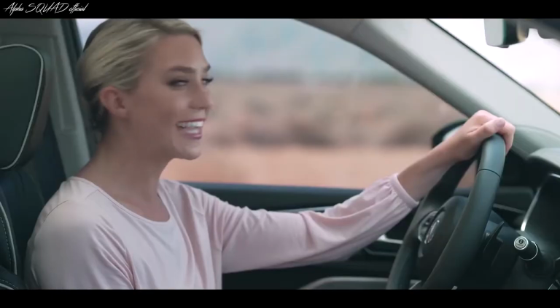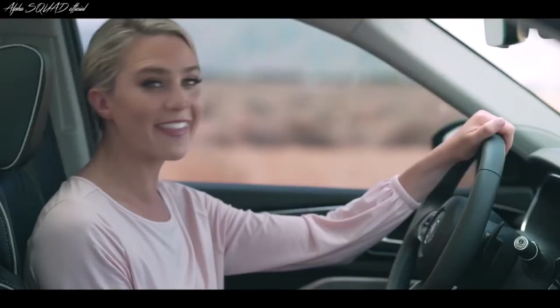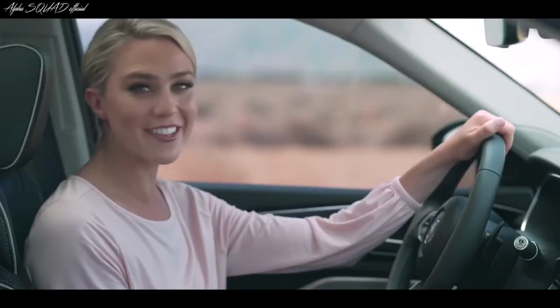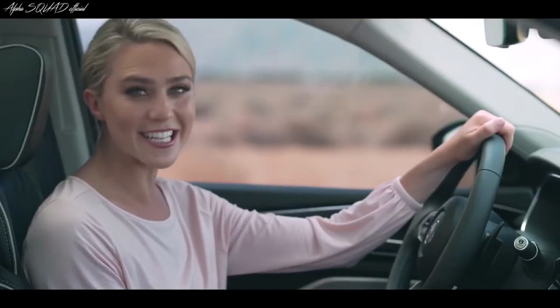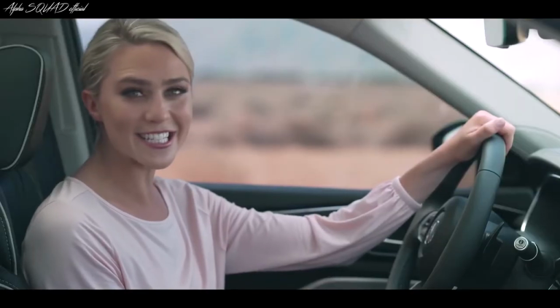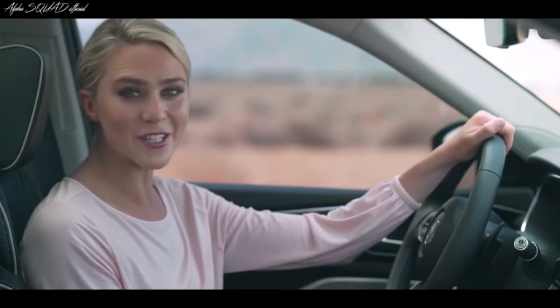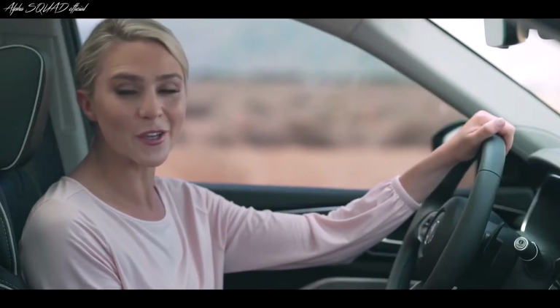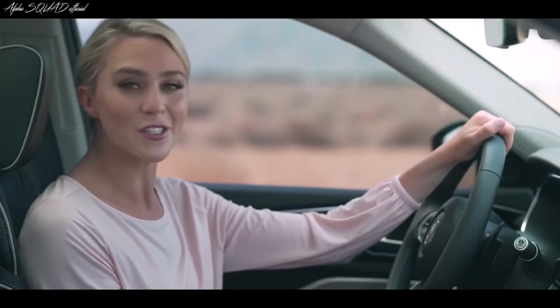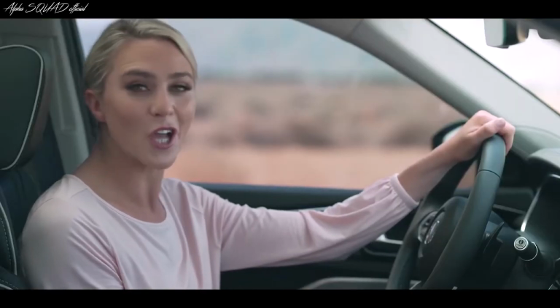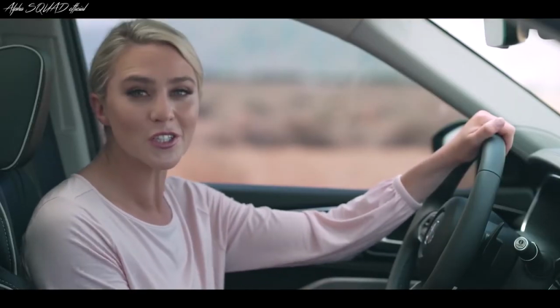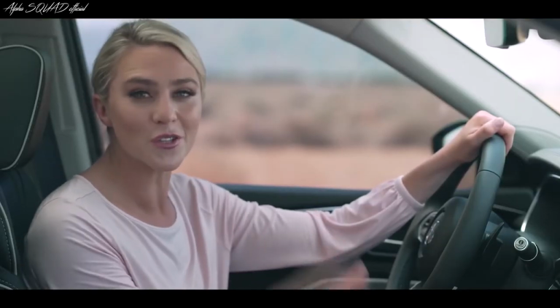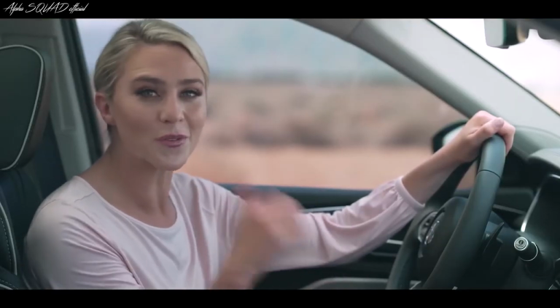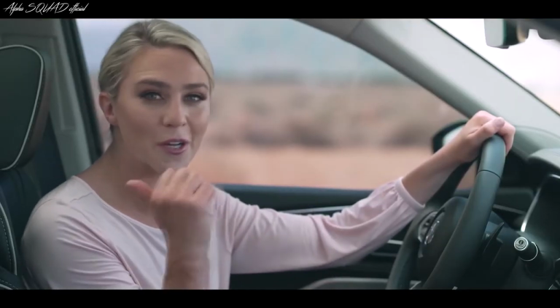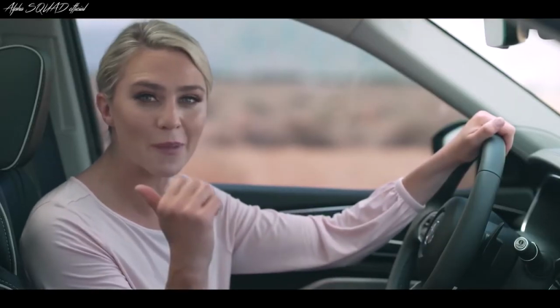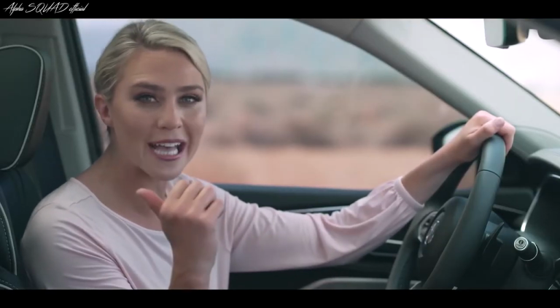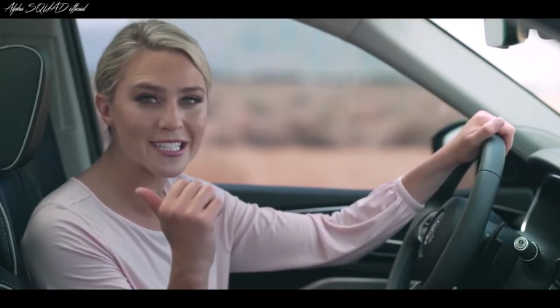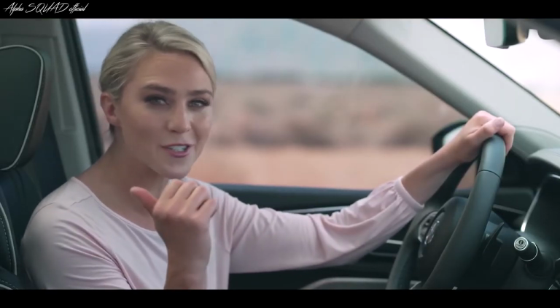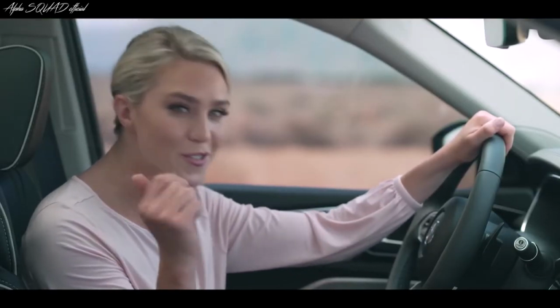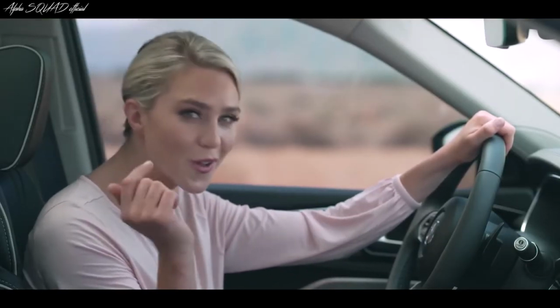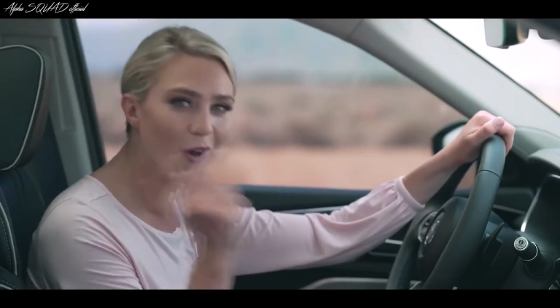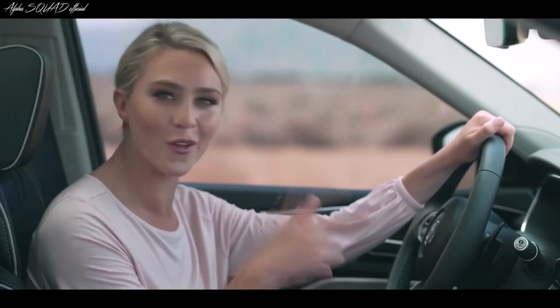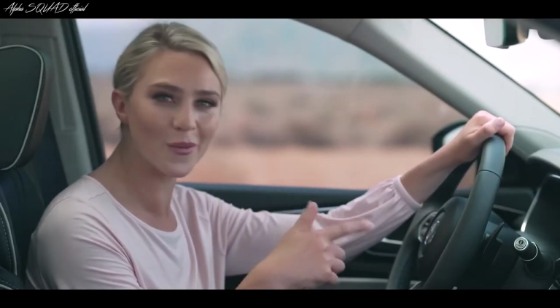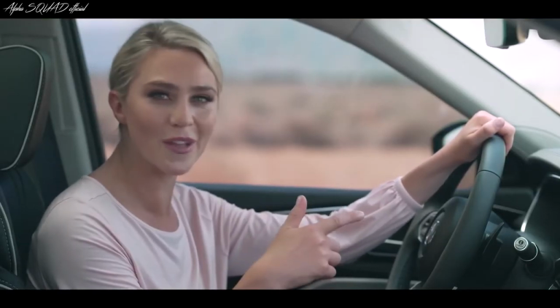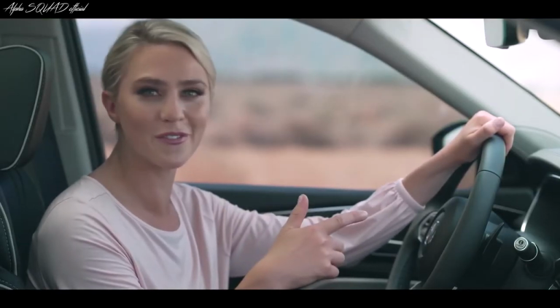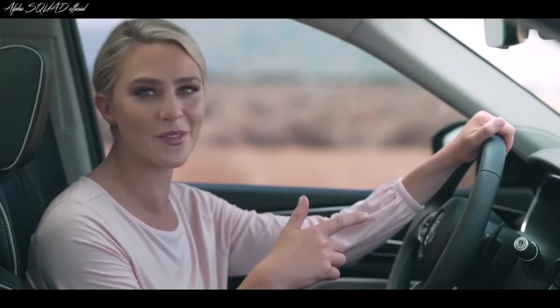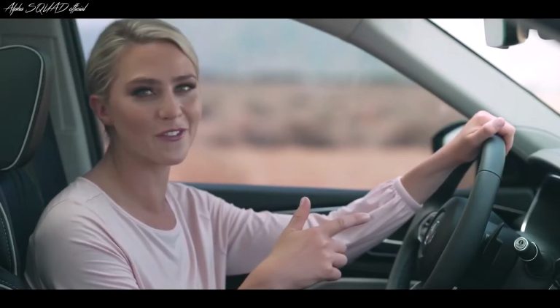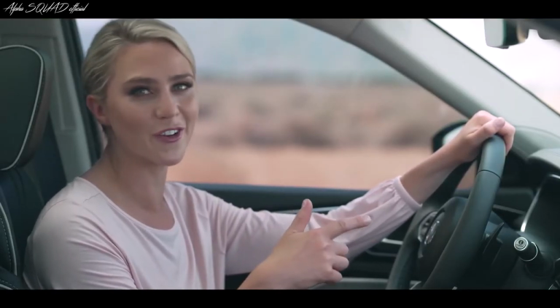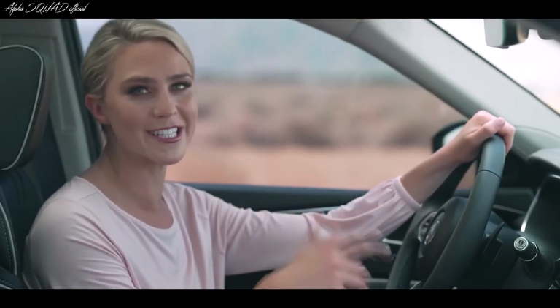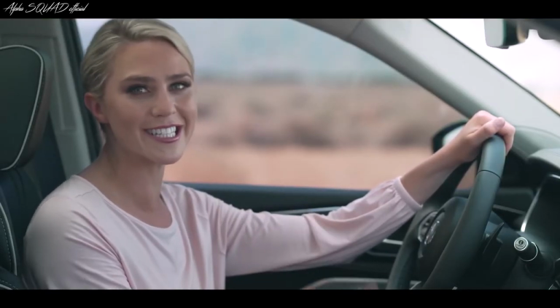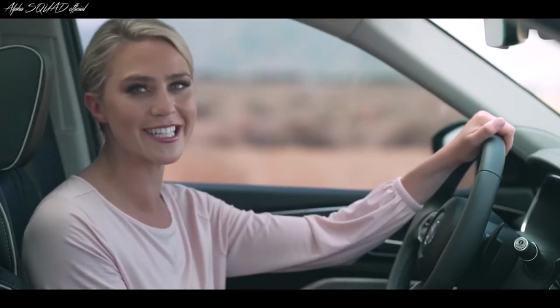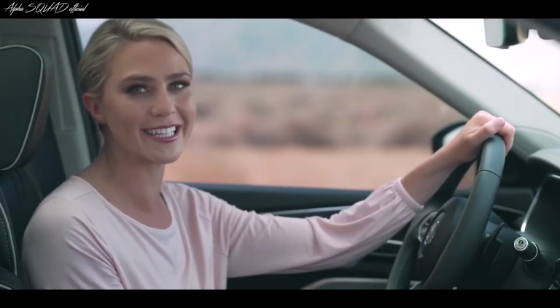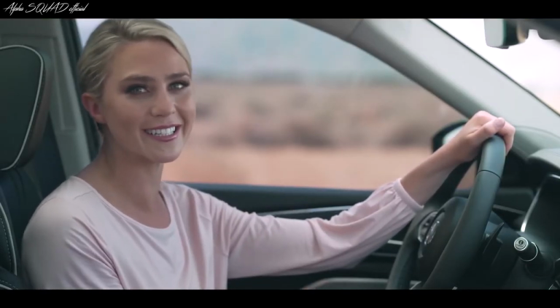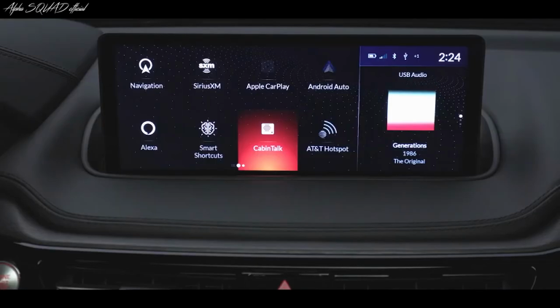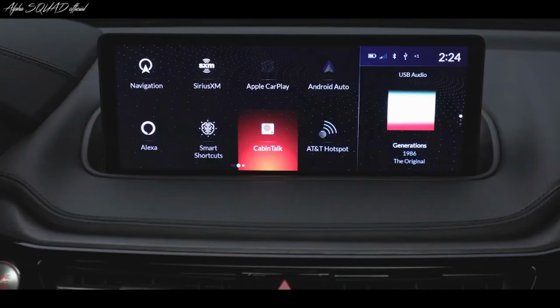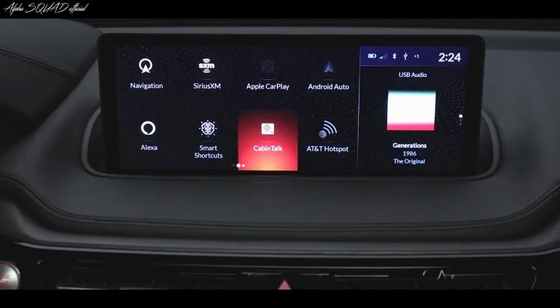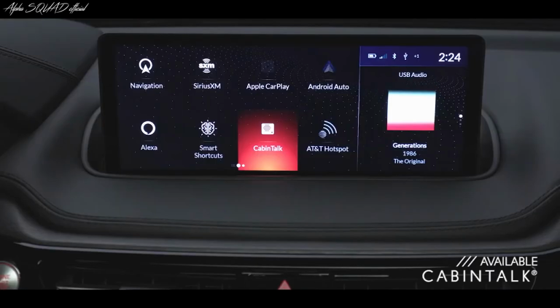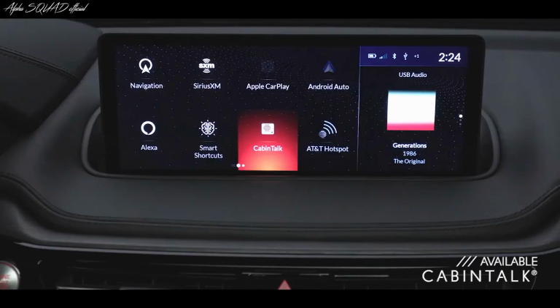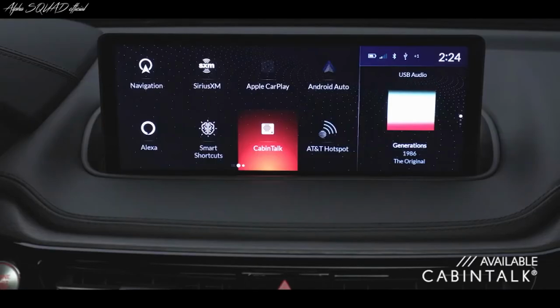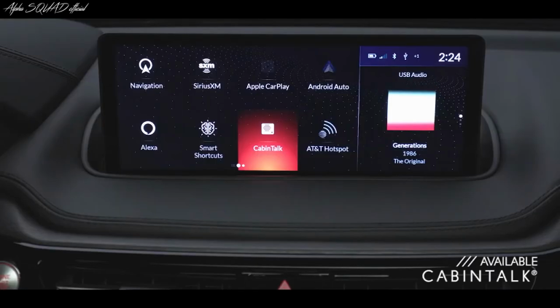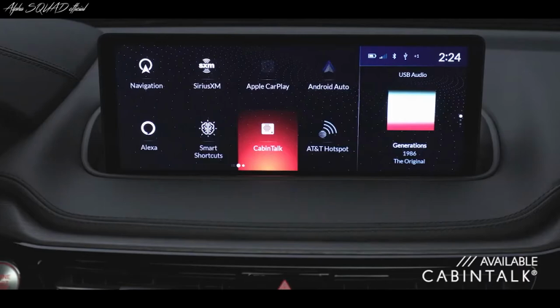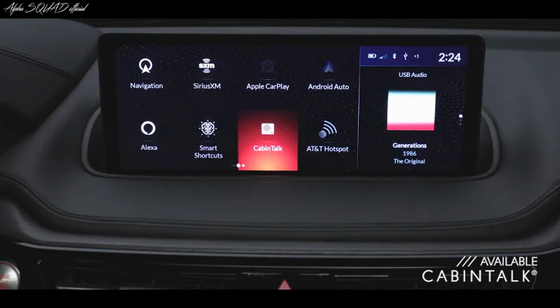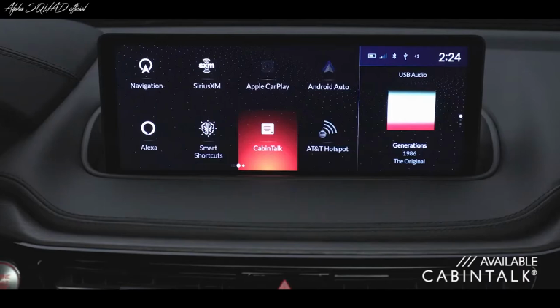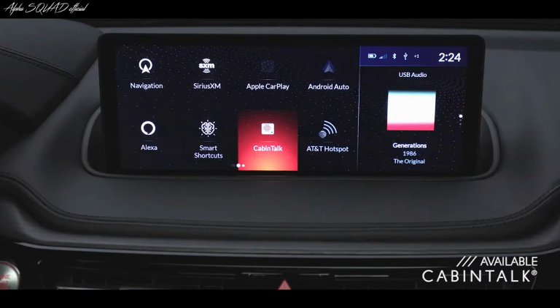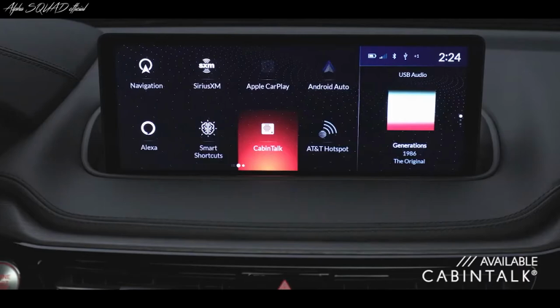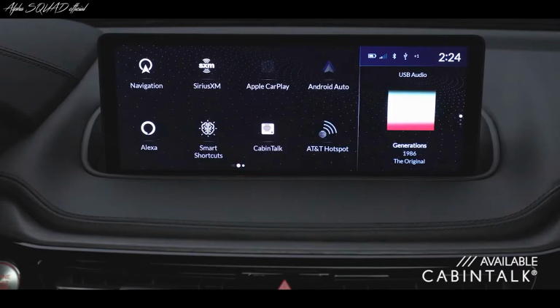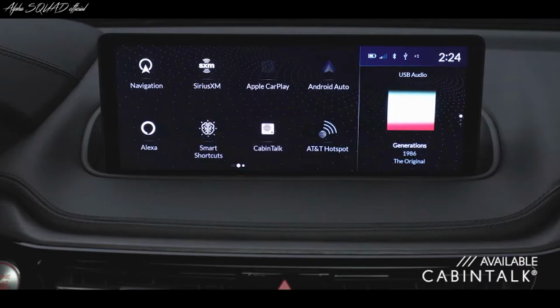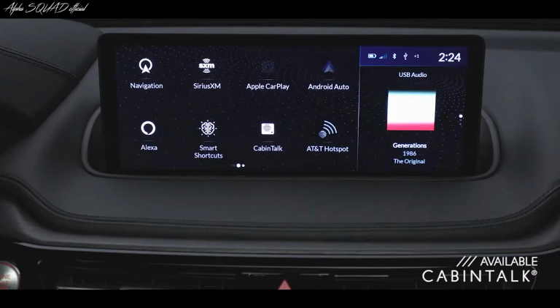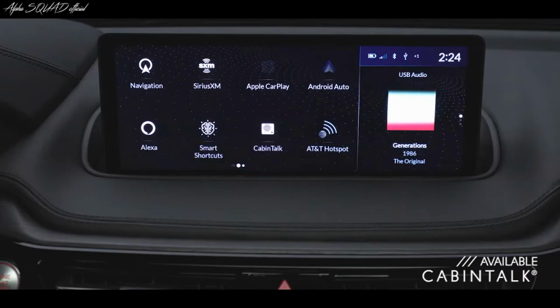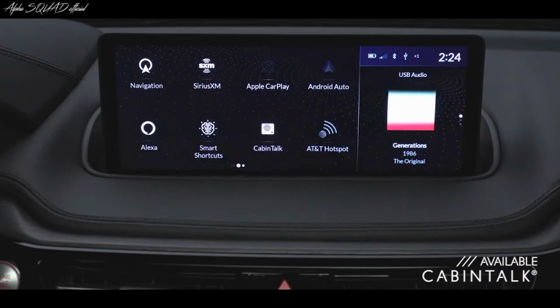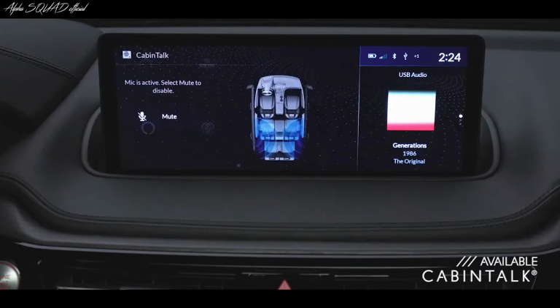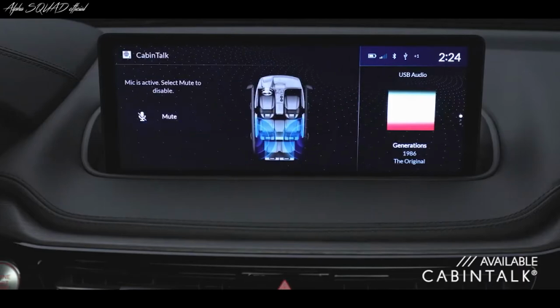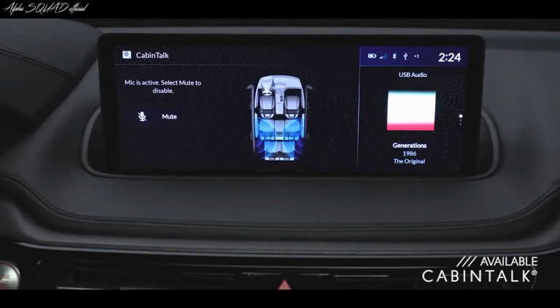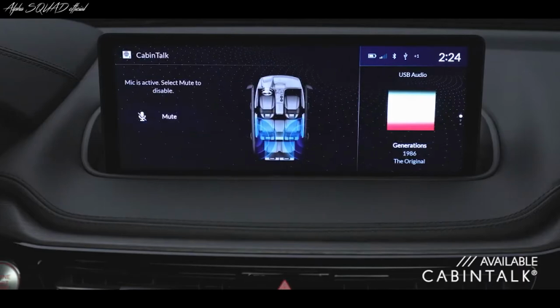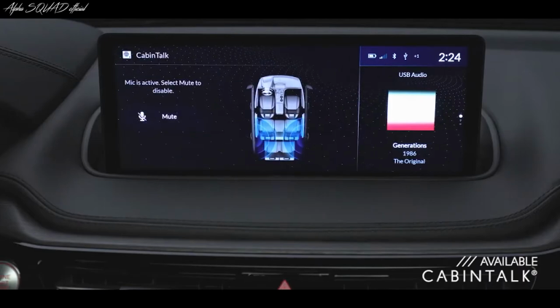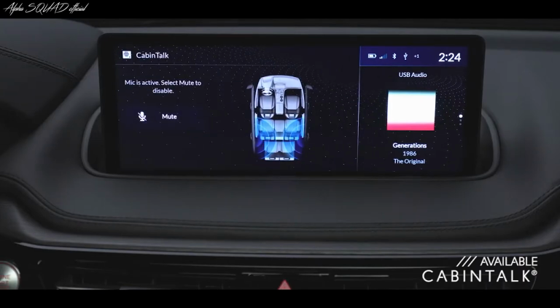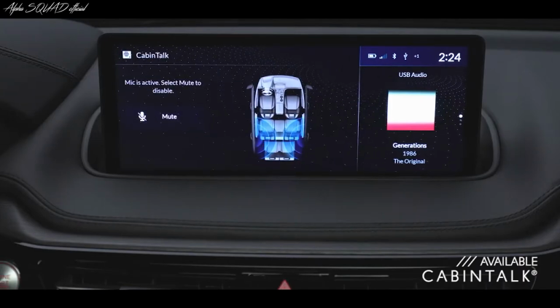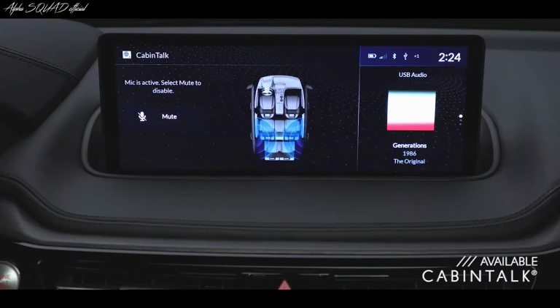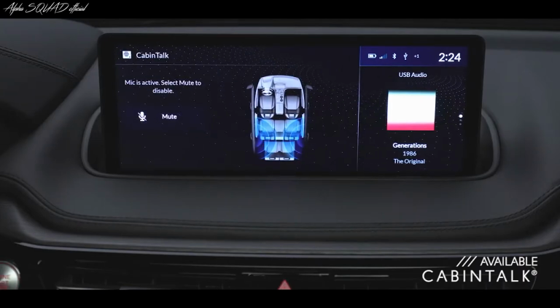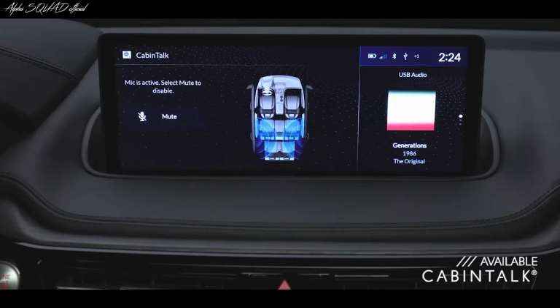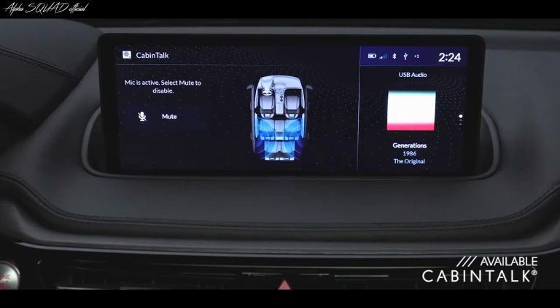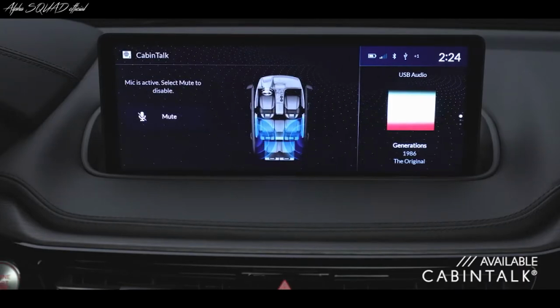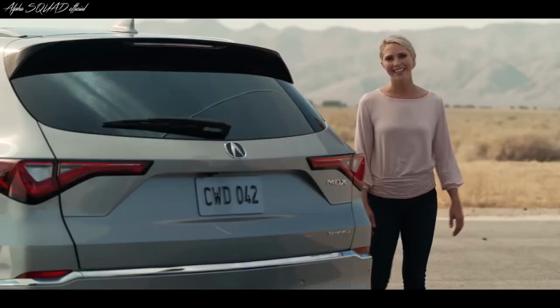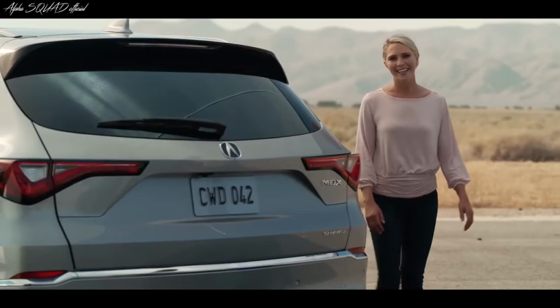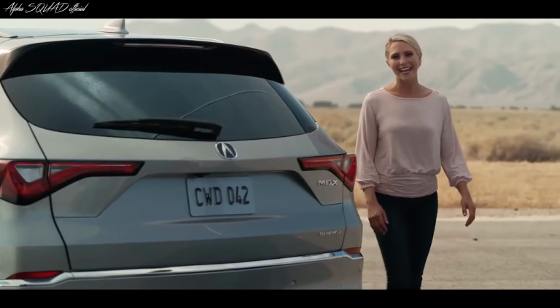And get this — you can talk to the rear passengers all the way from the front seat. It's called Cabin Talk, and it's available on select trims.